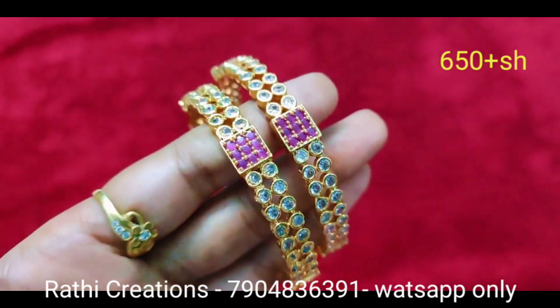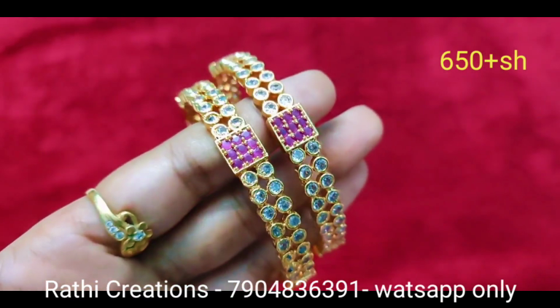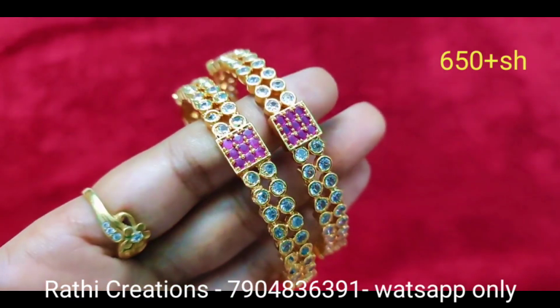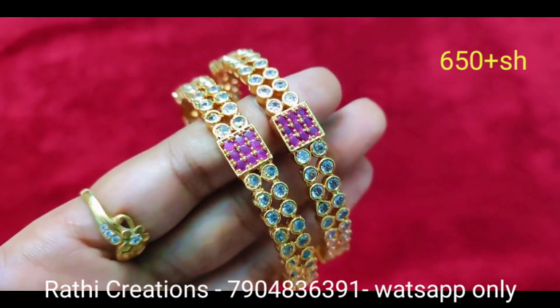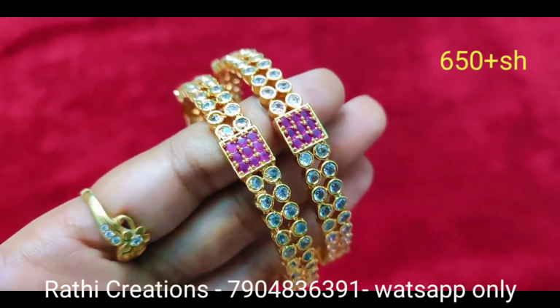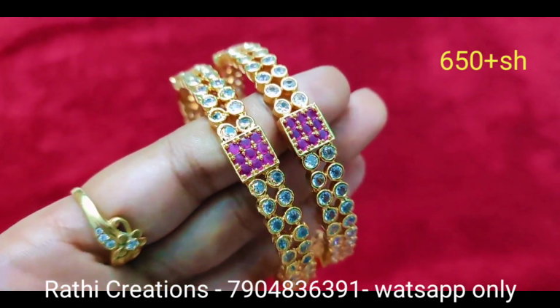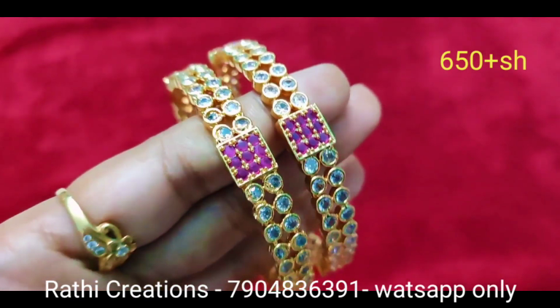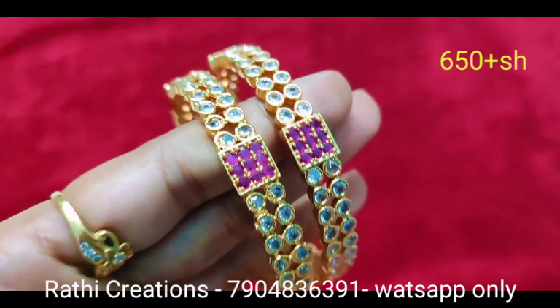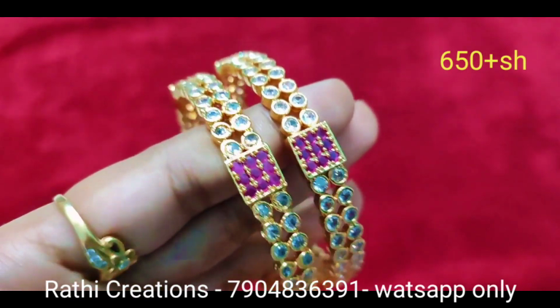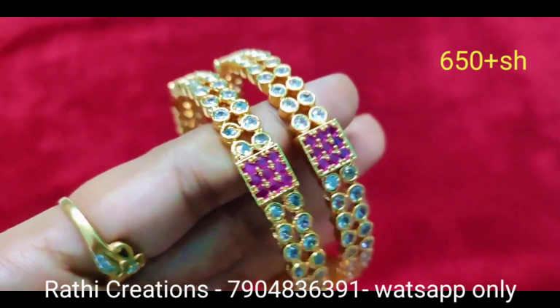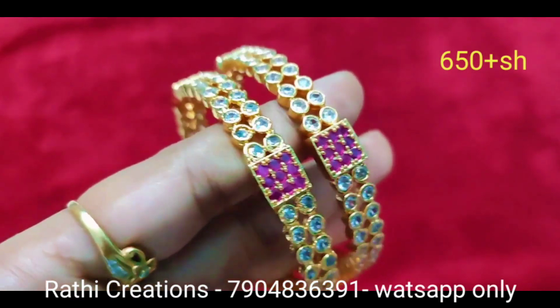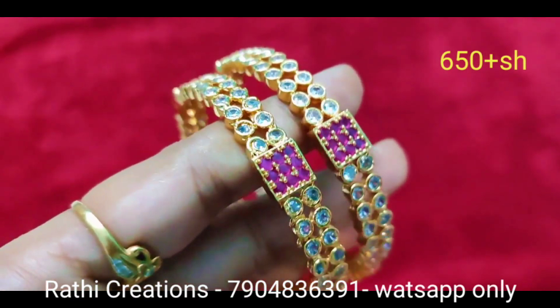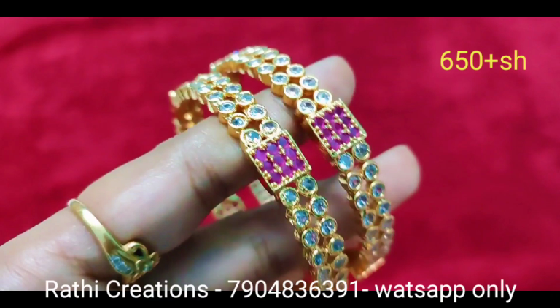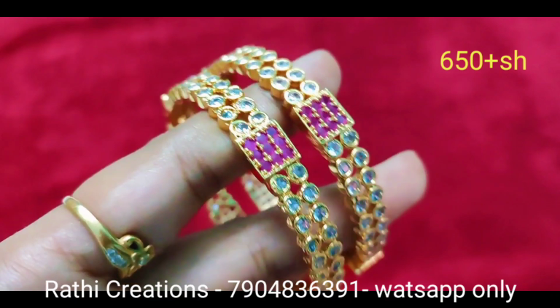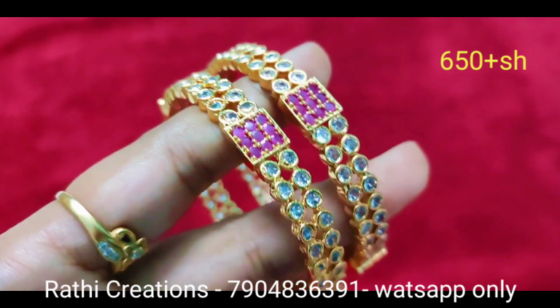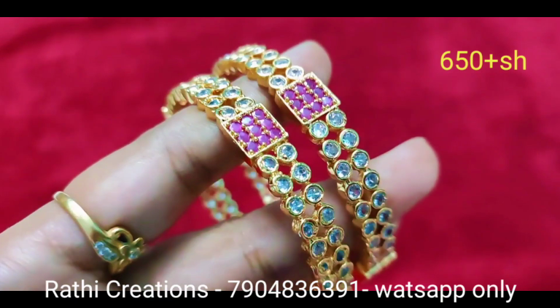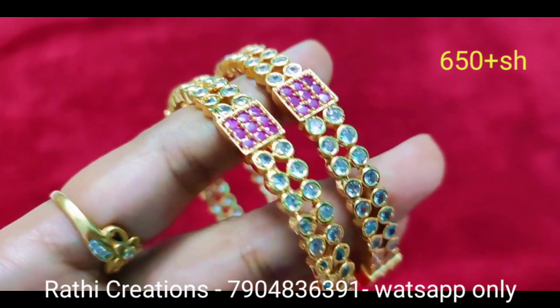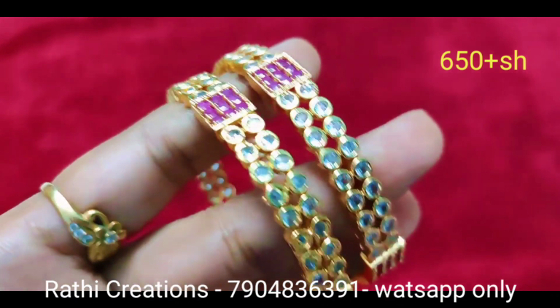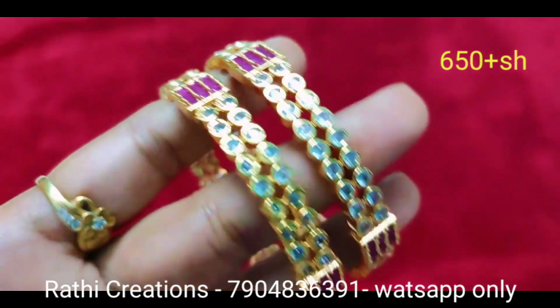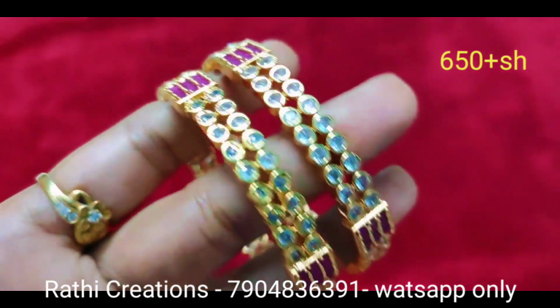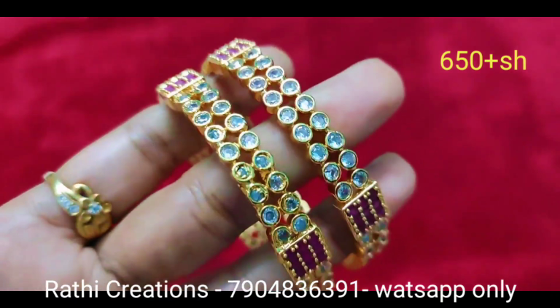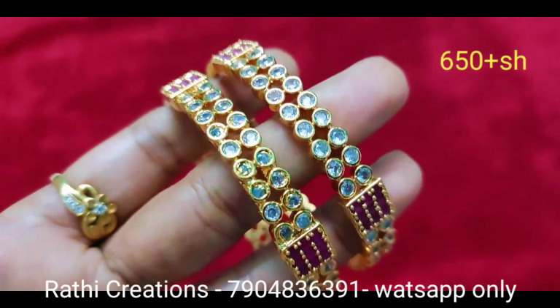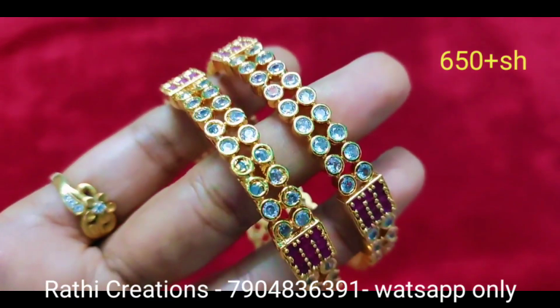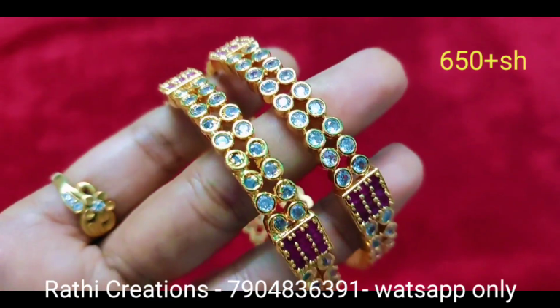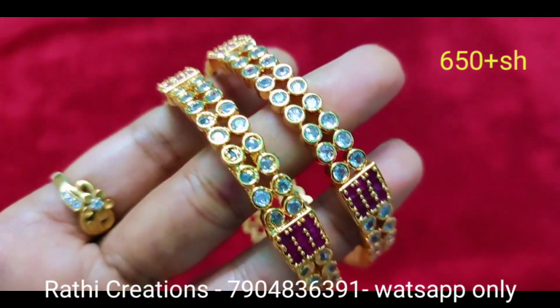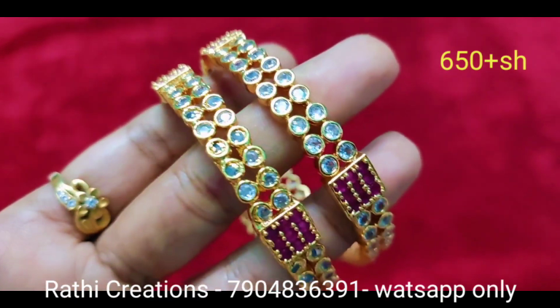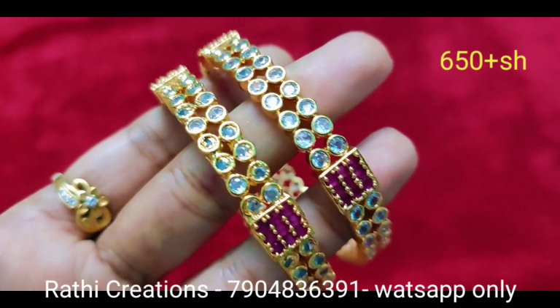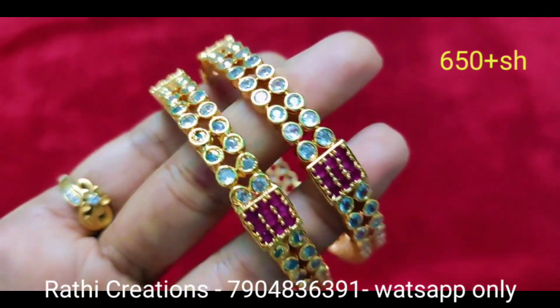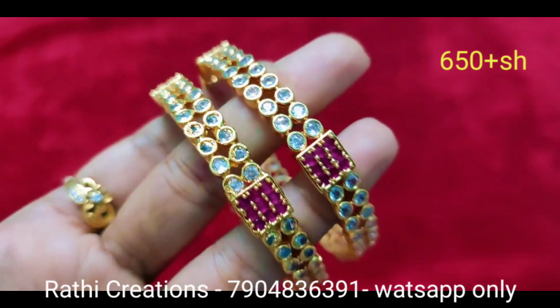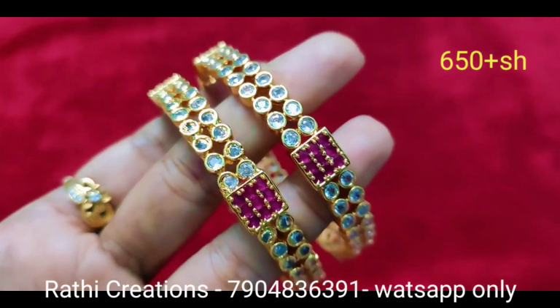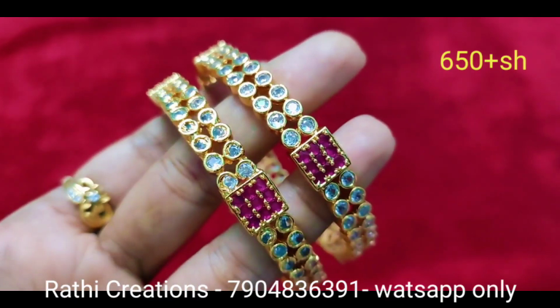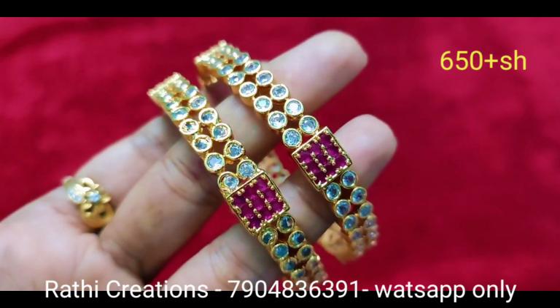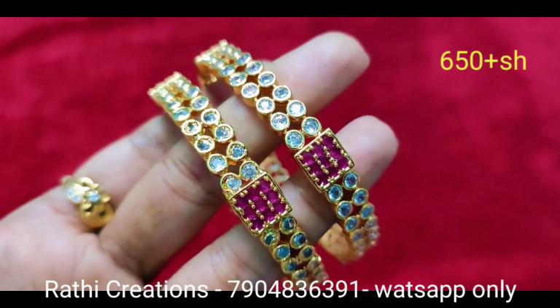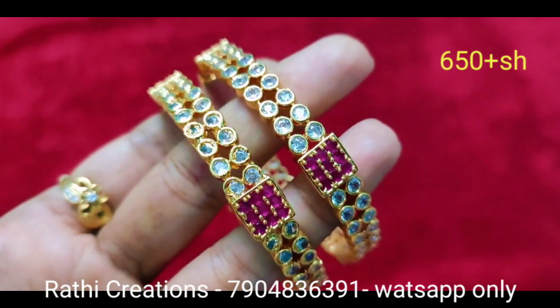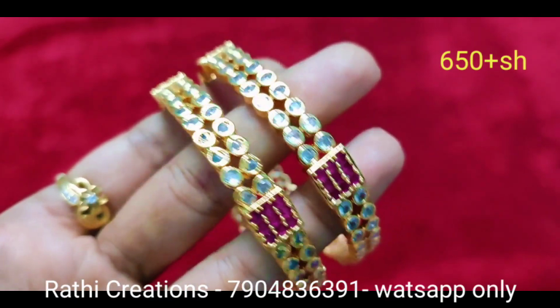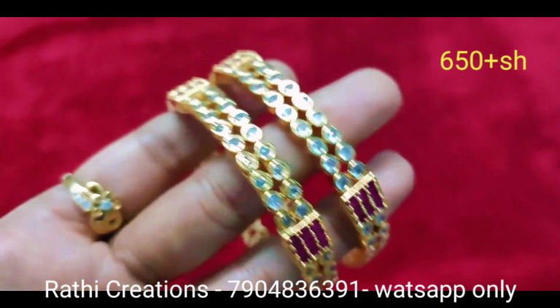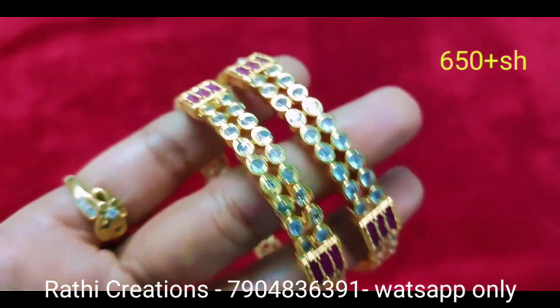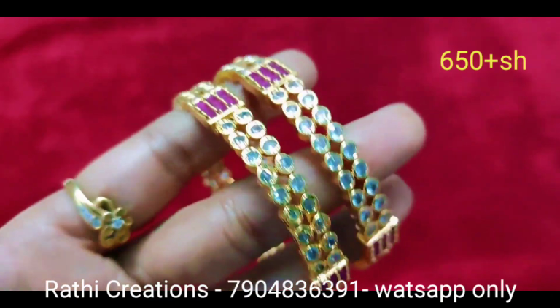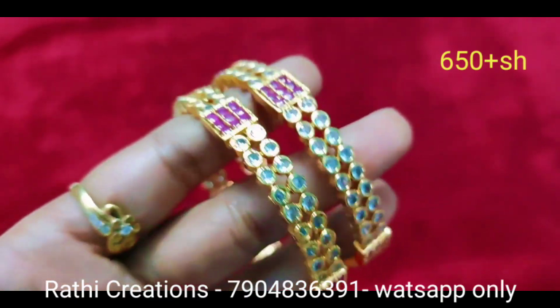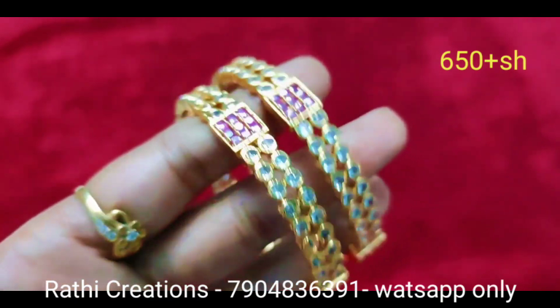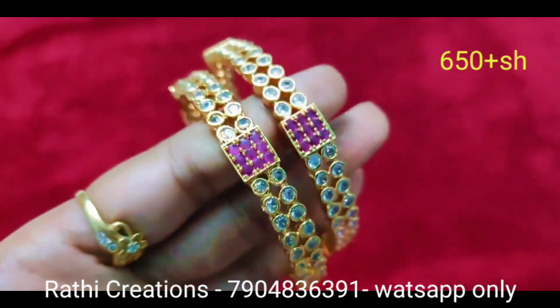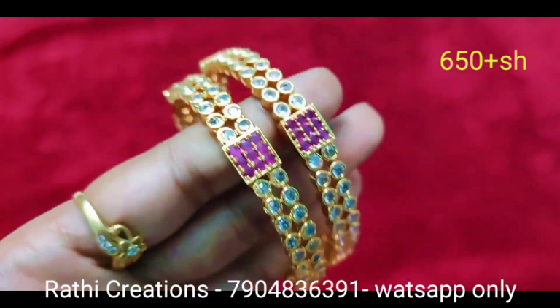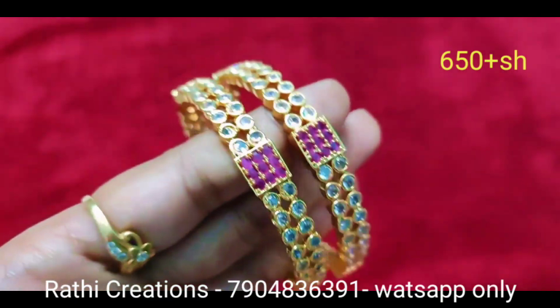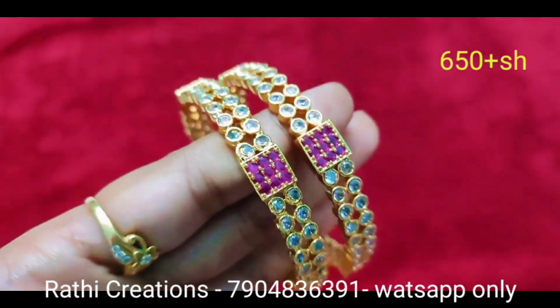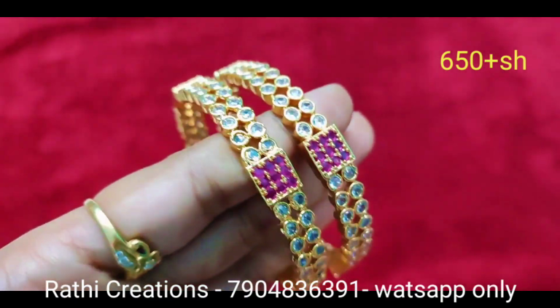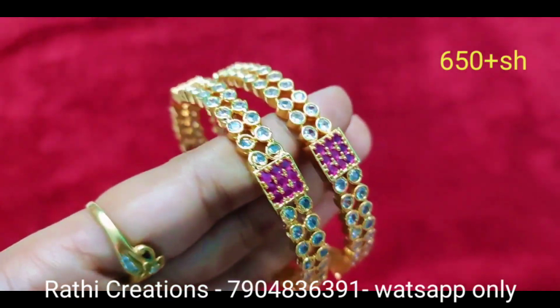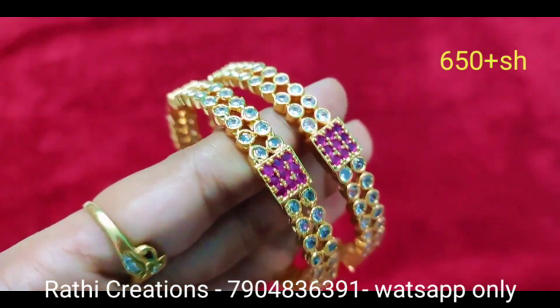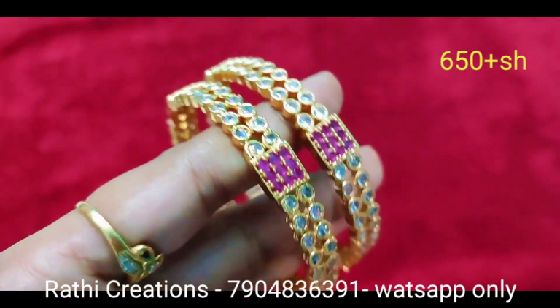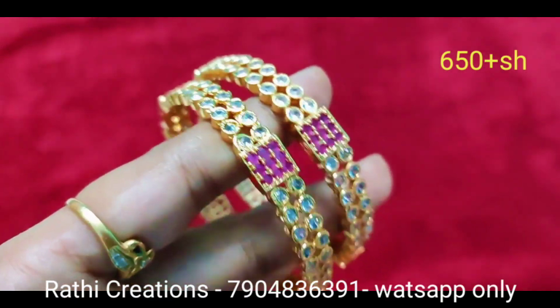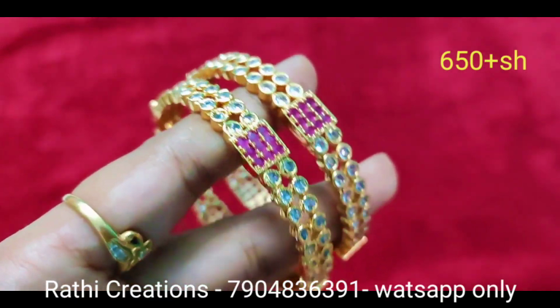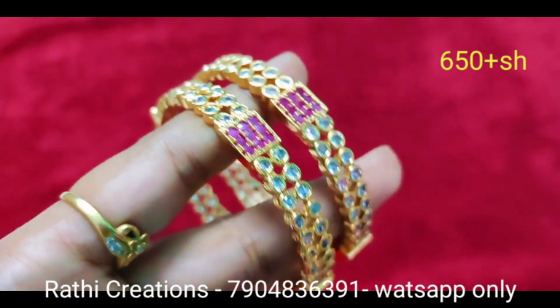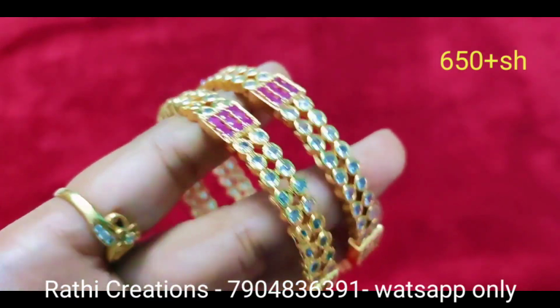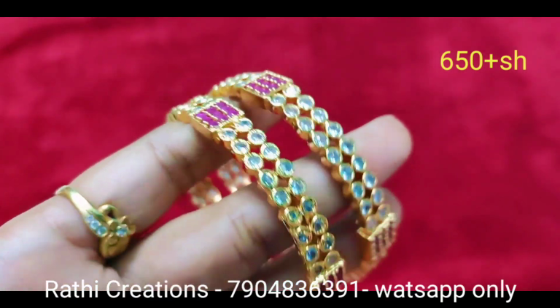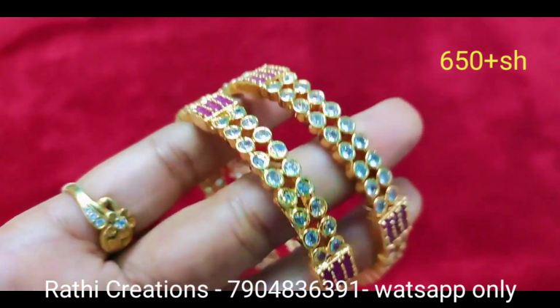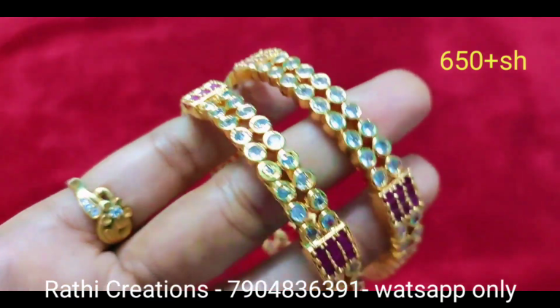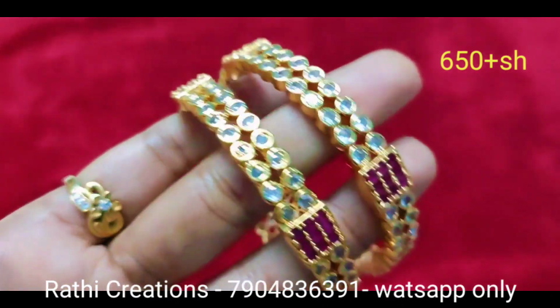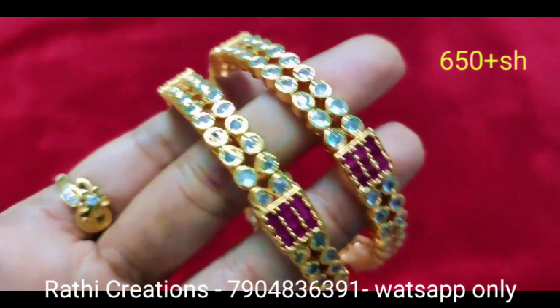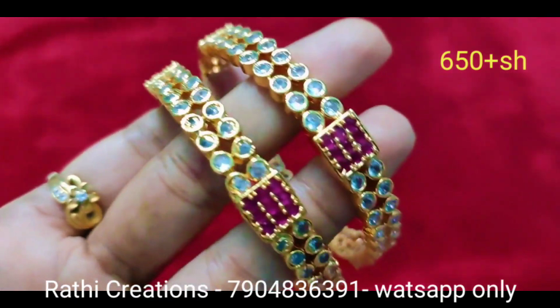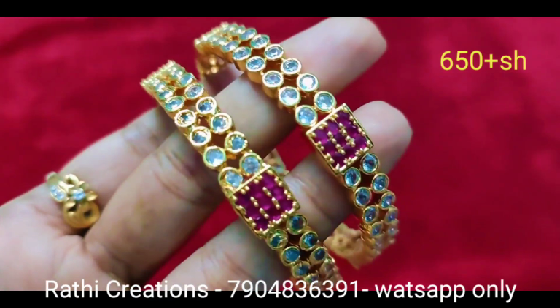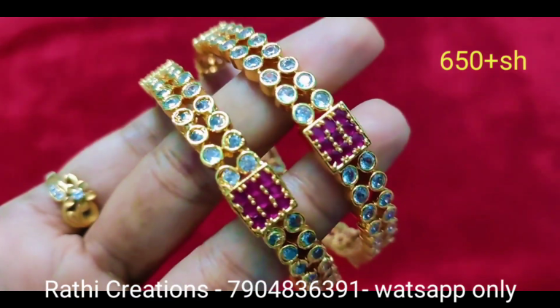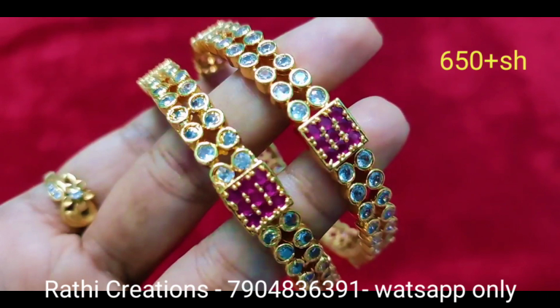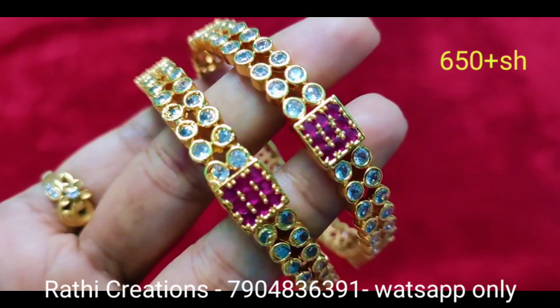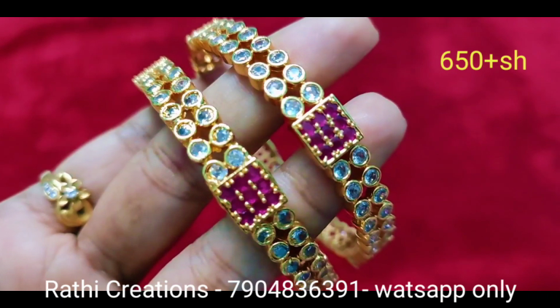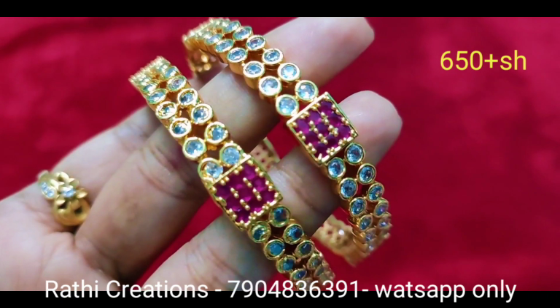Here is ruby. In this square is green. It has a color combination.